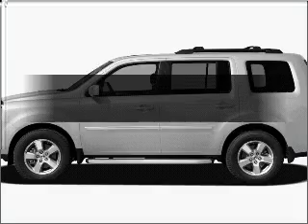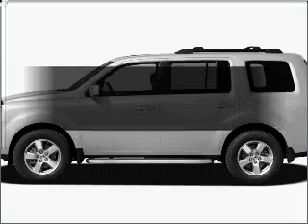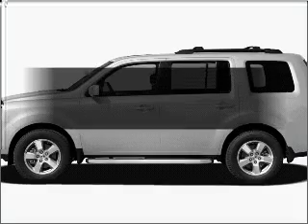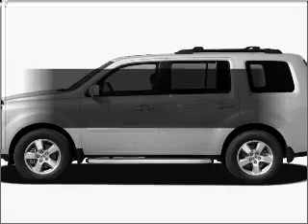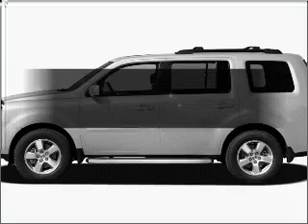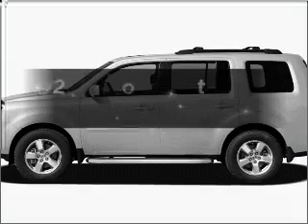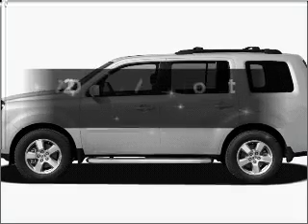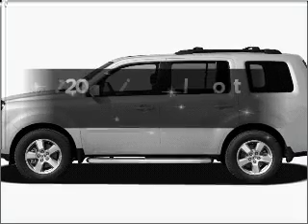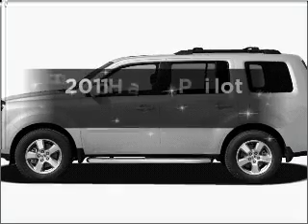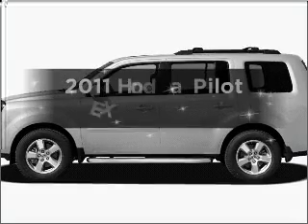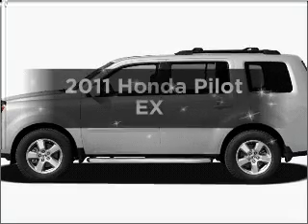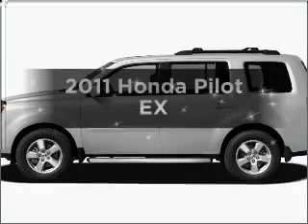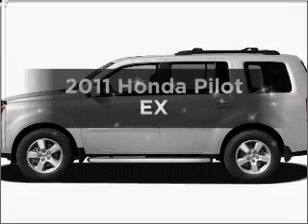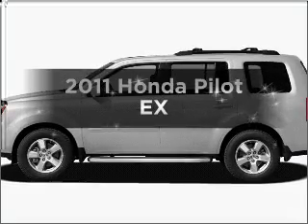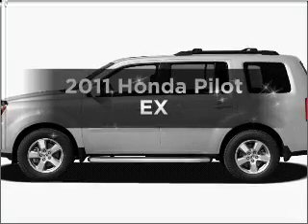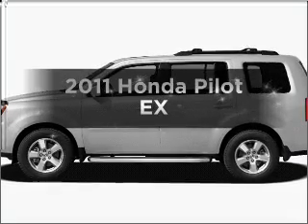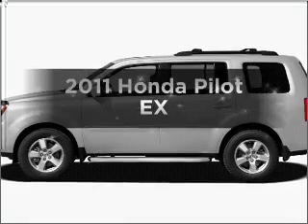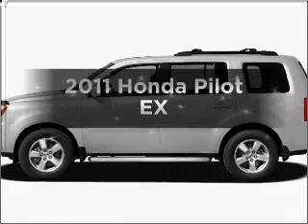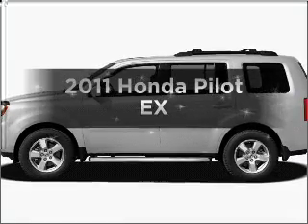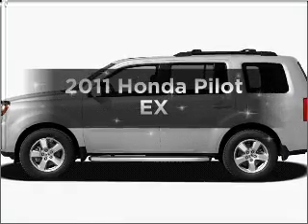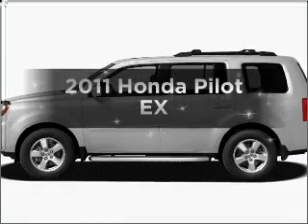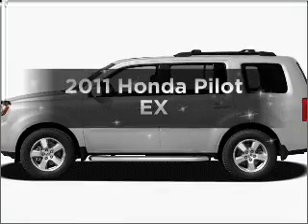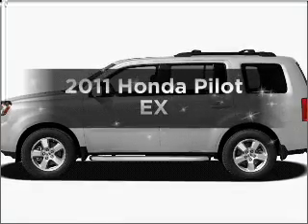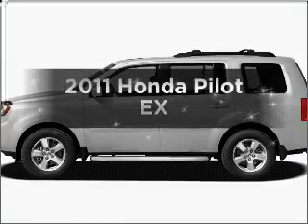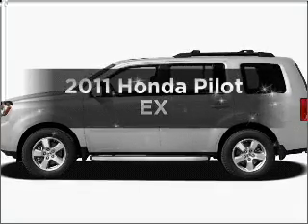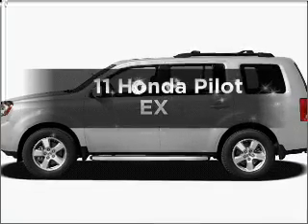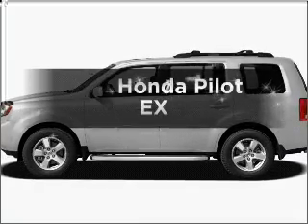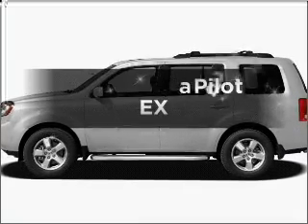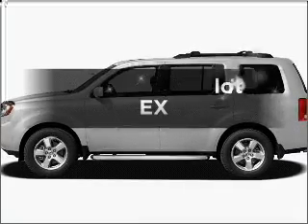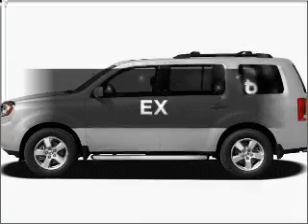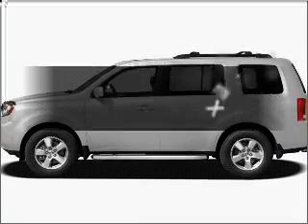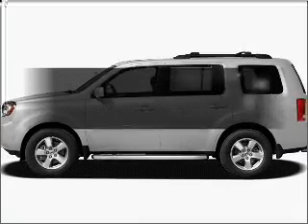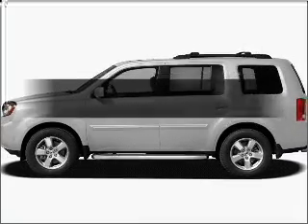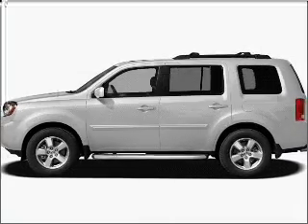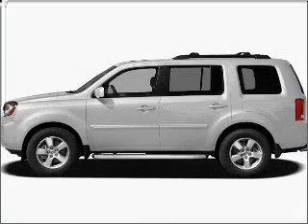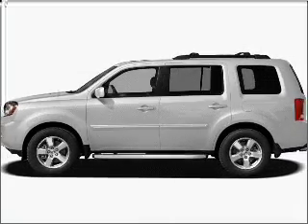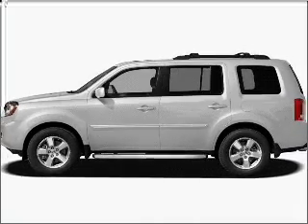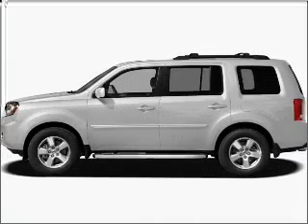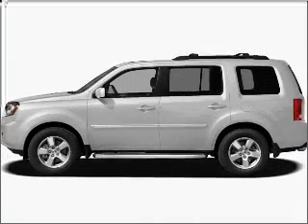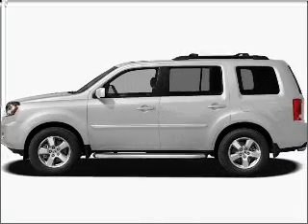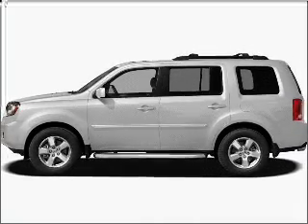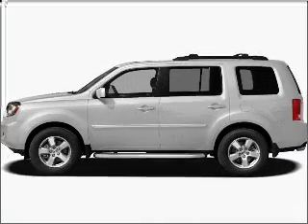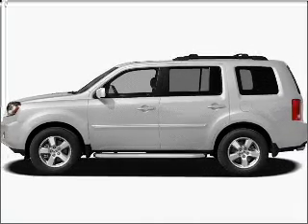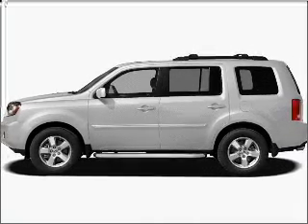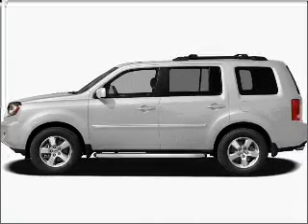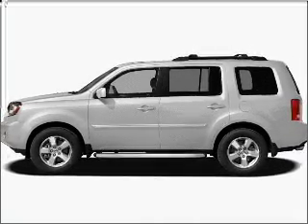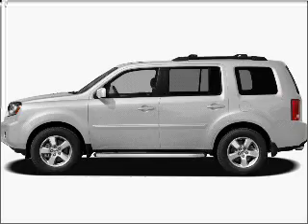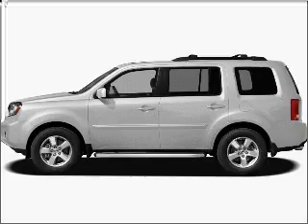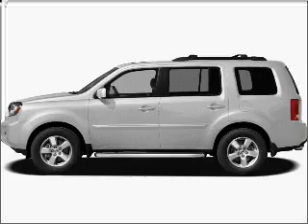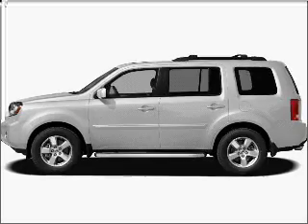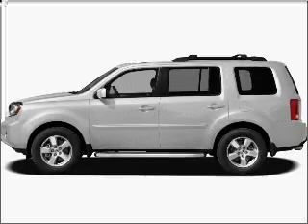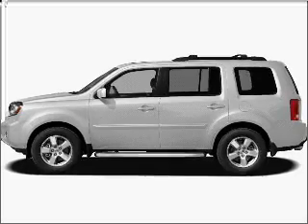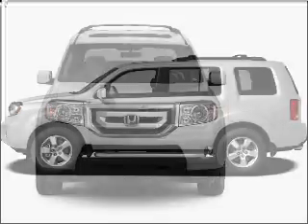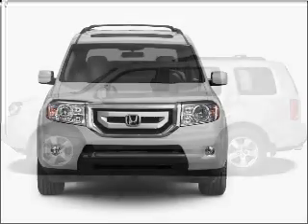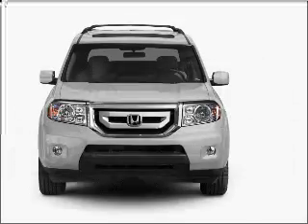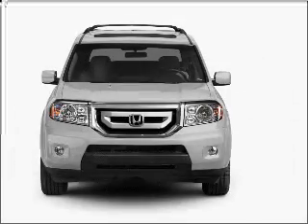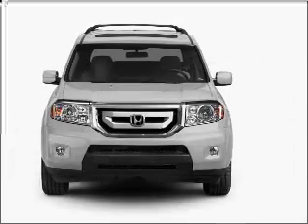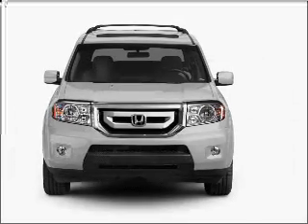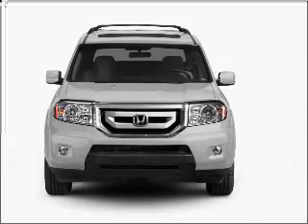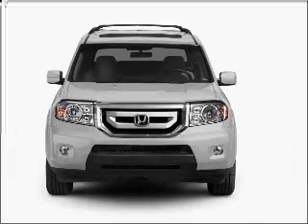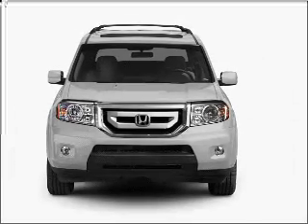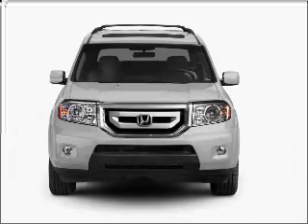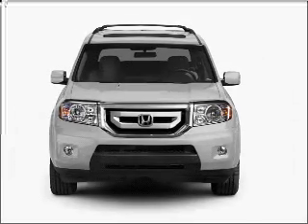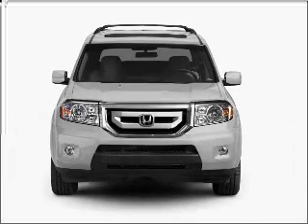Get noticed in this 2011 Honda Pilot. Travel the roads in style and comfort in this great vehicle.